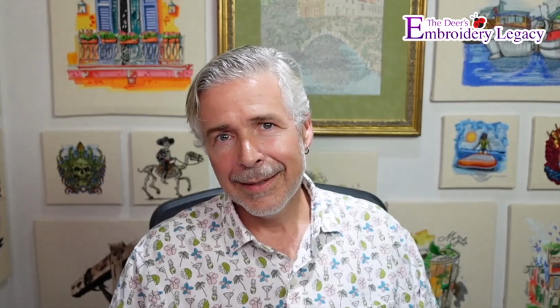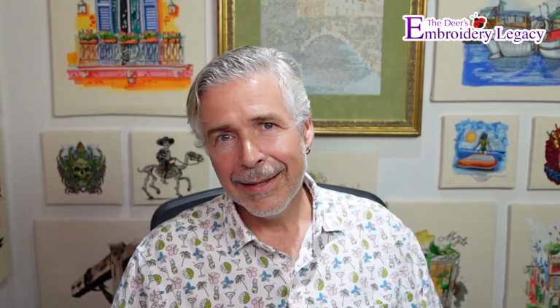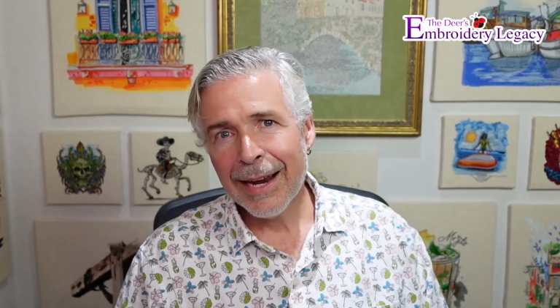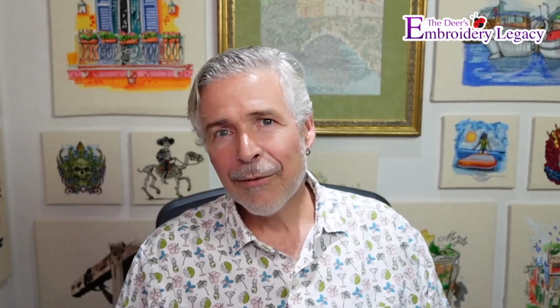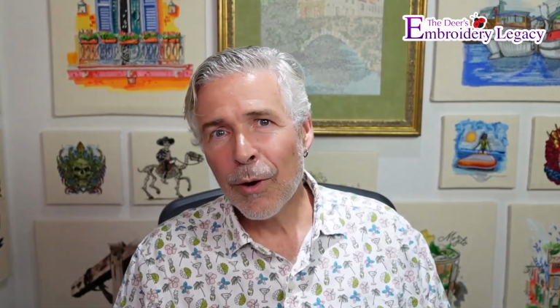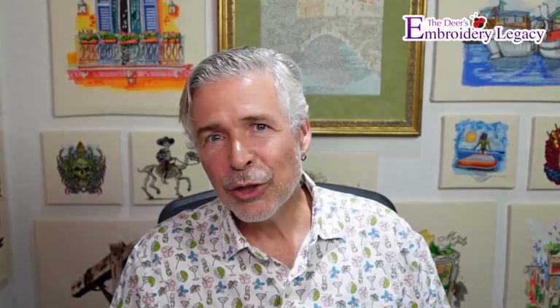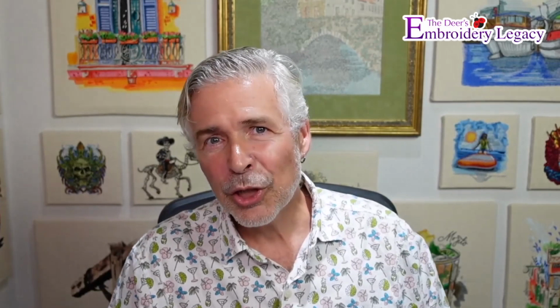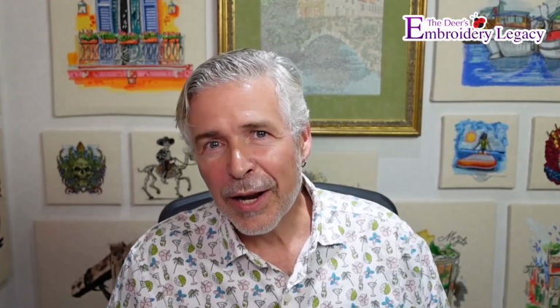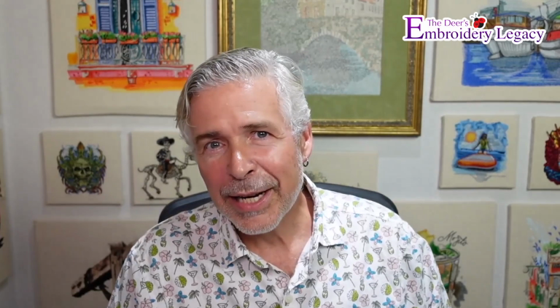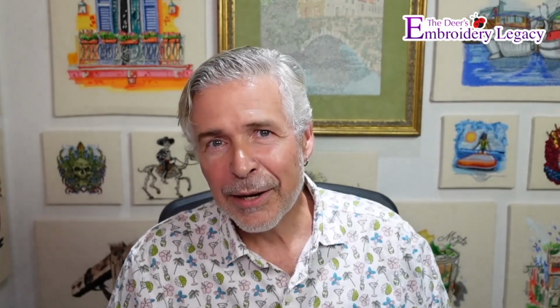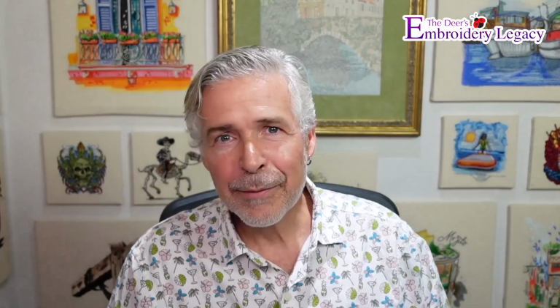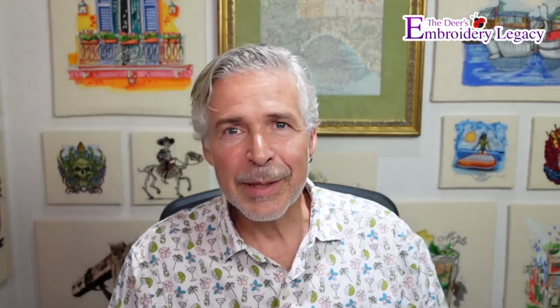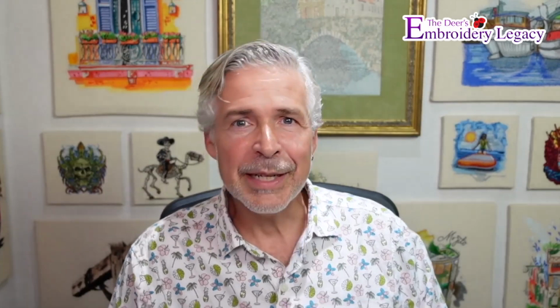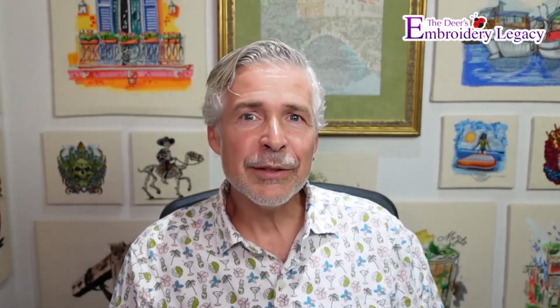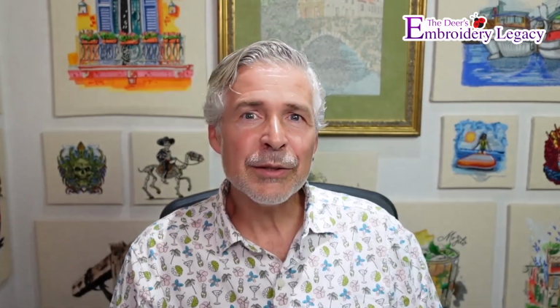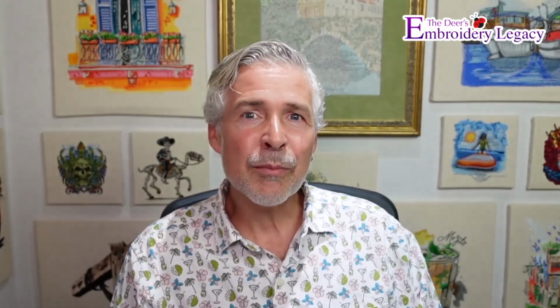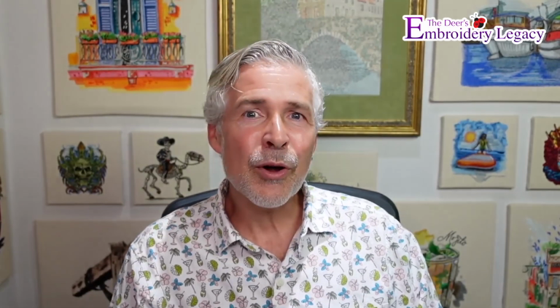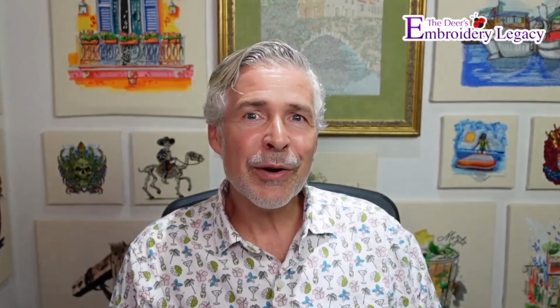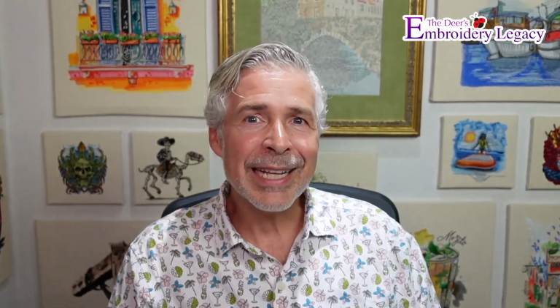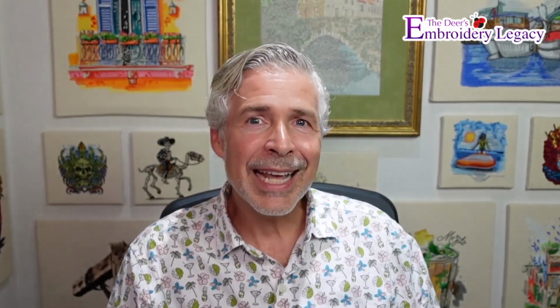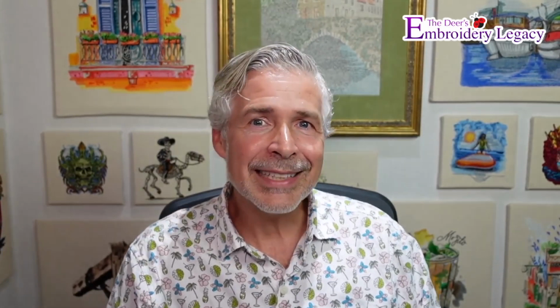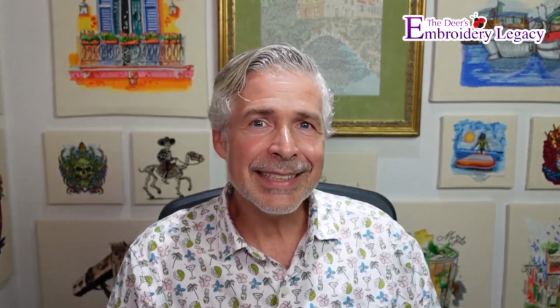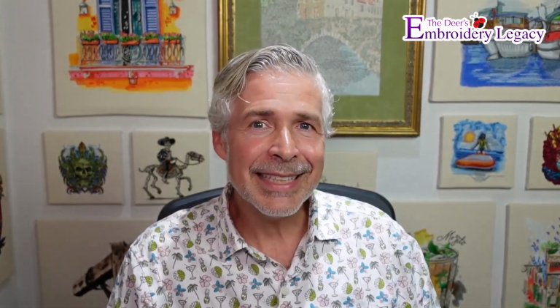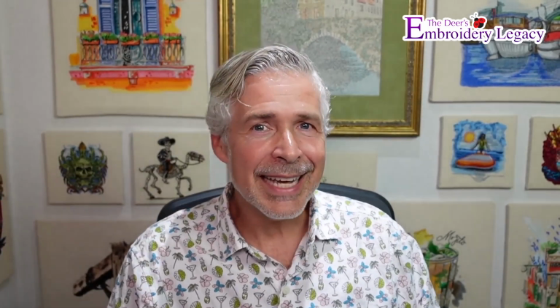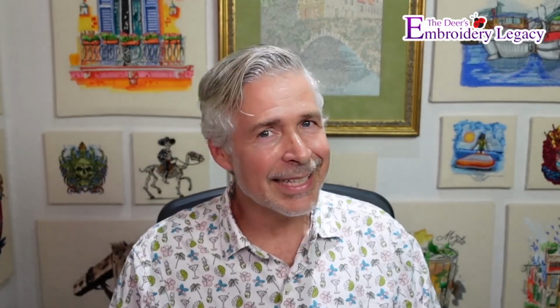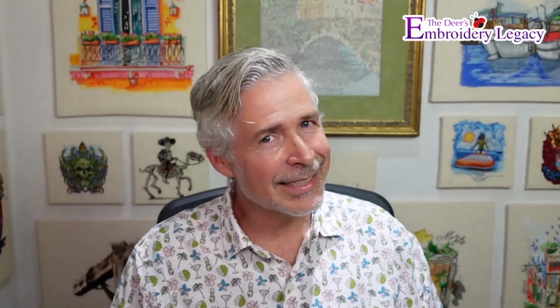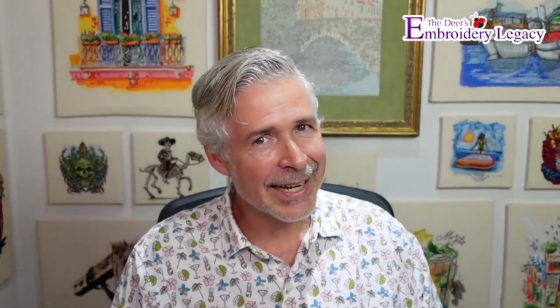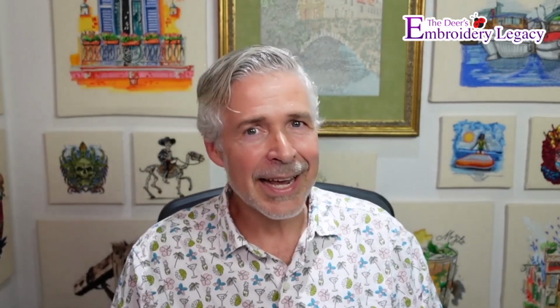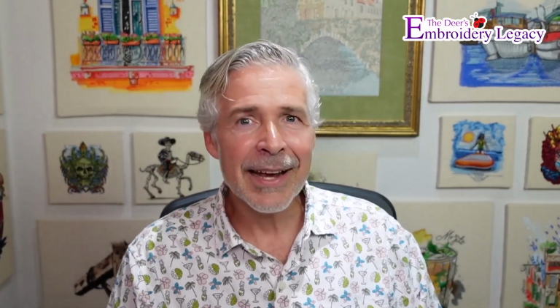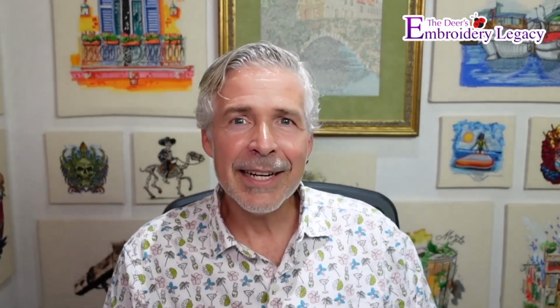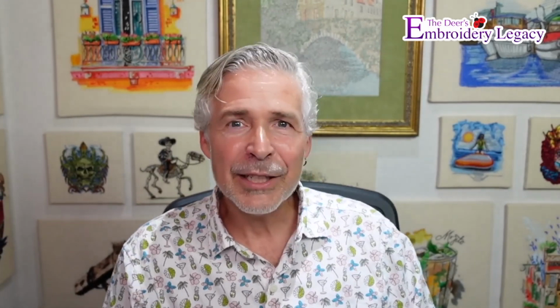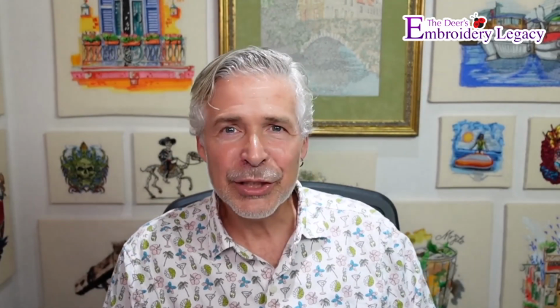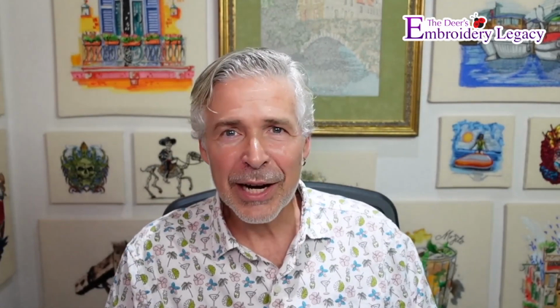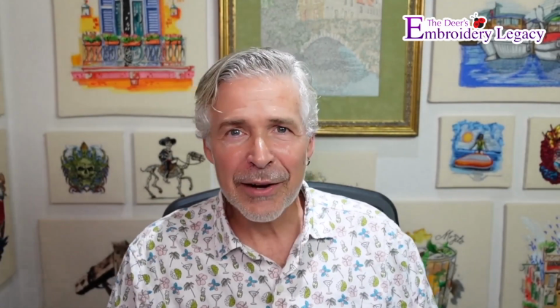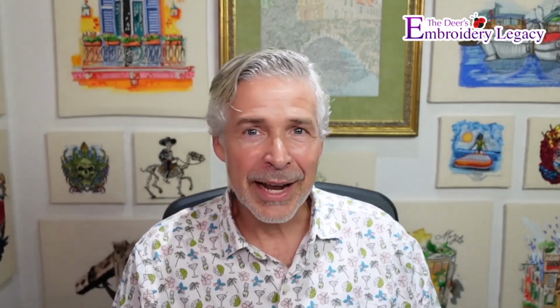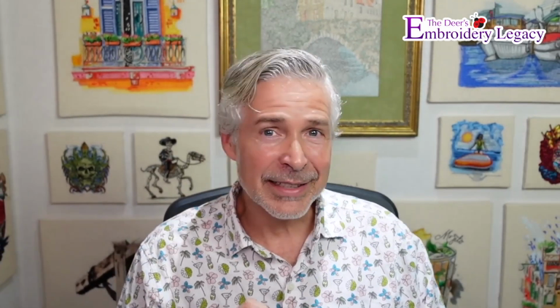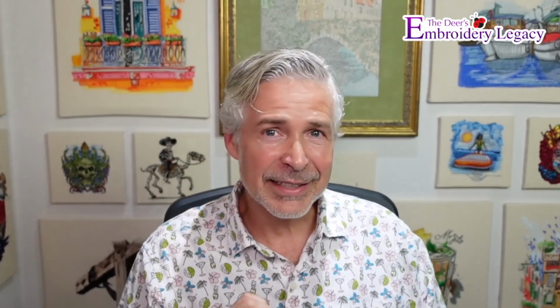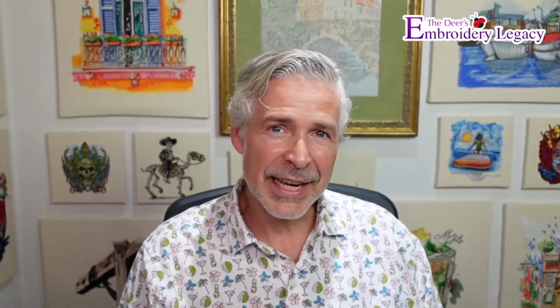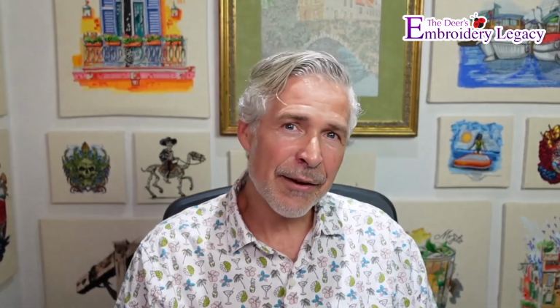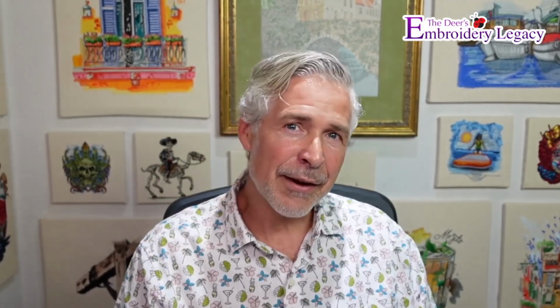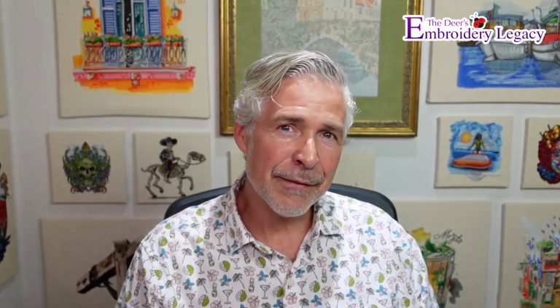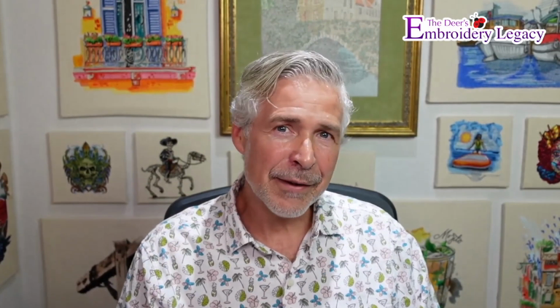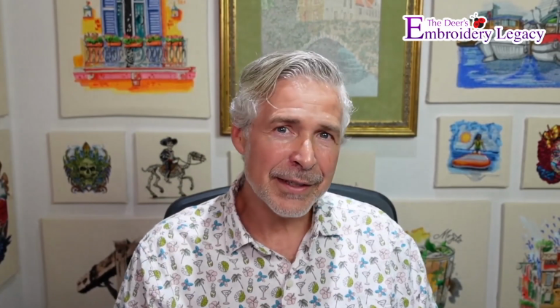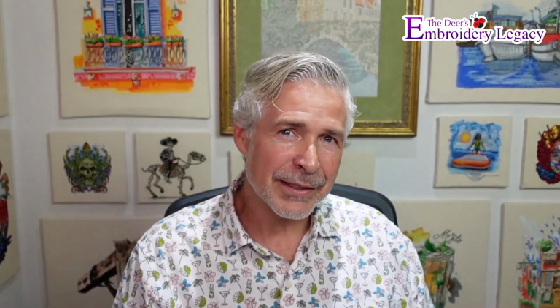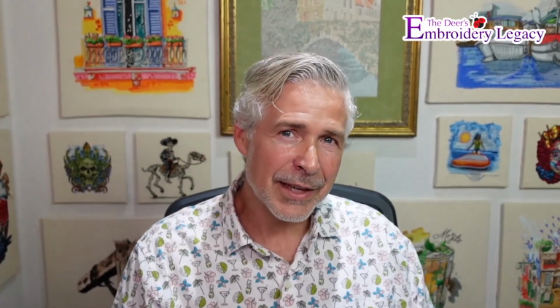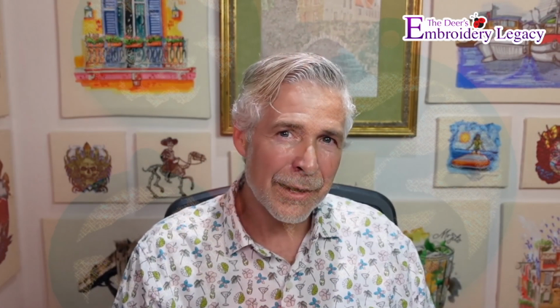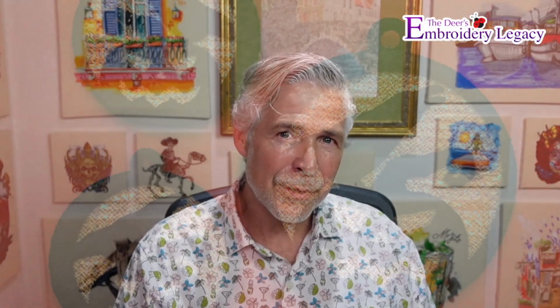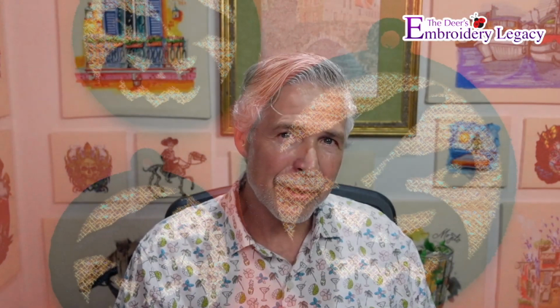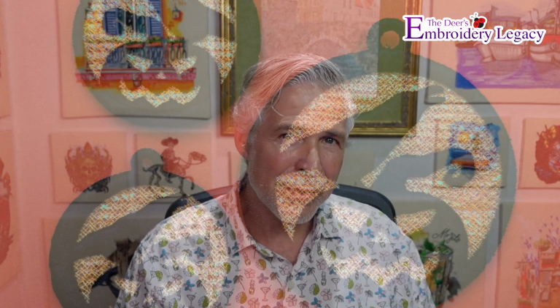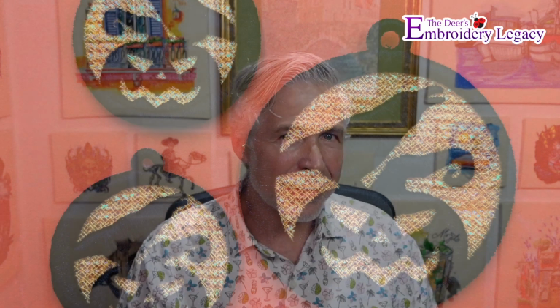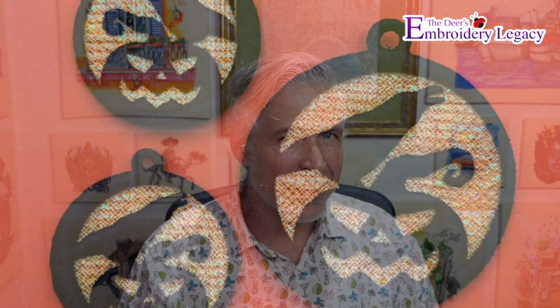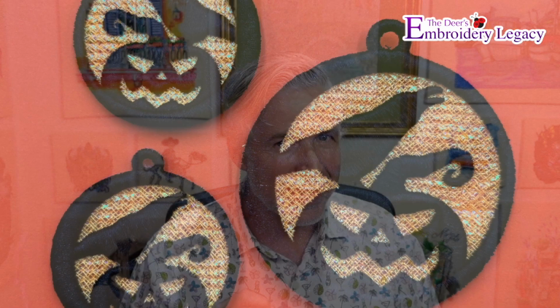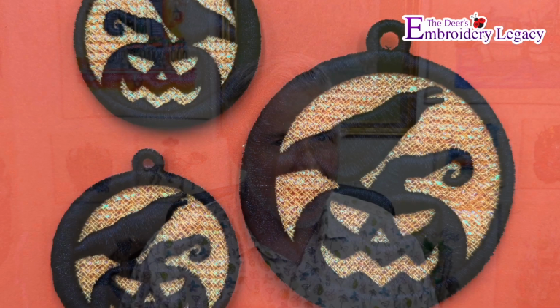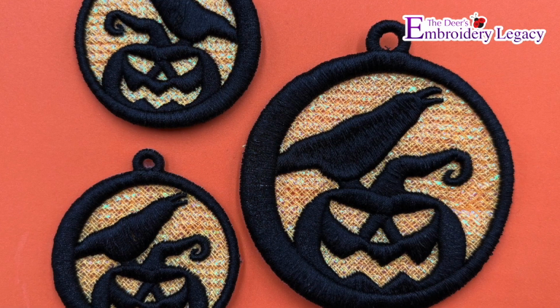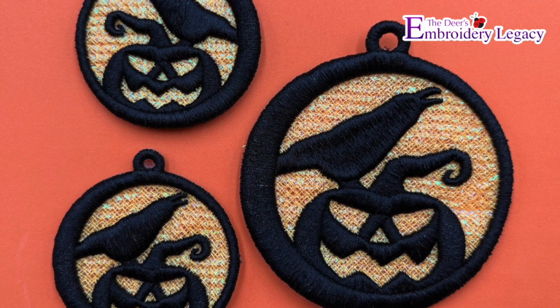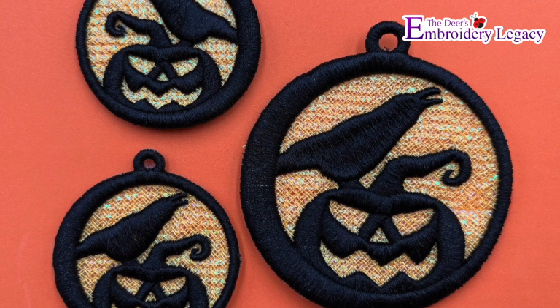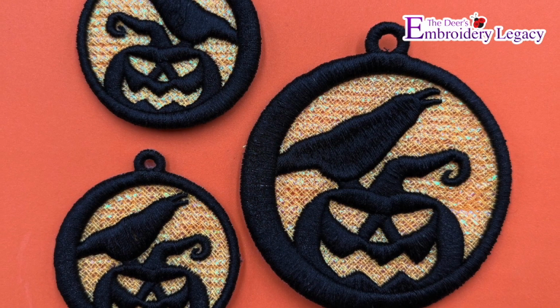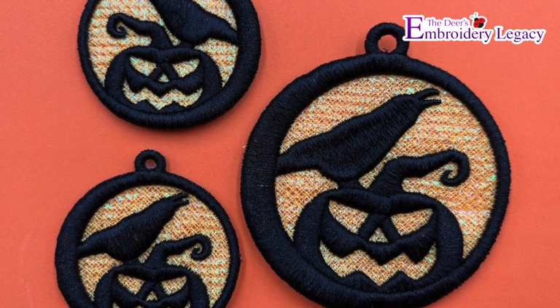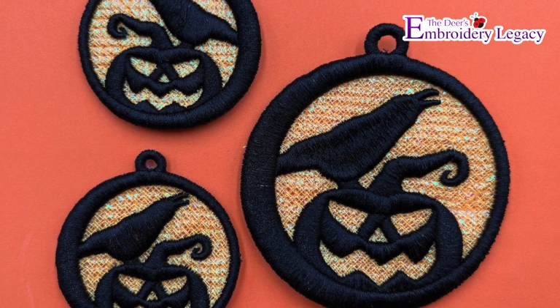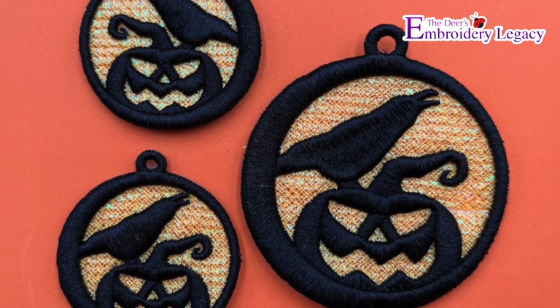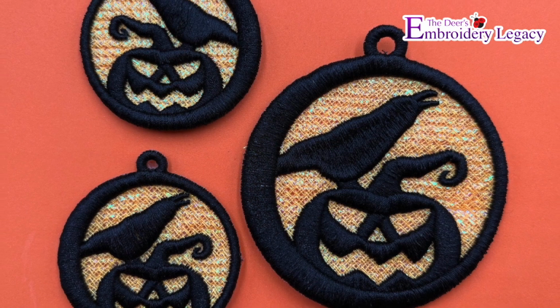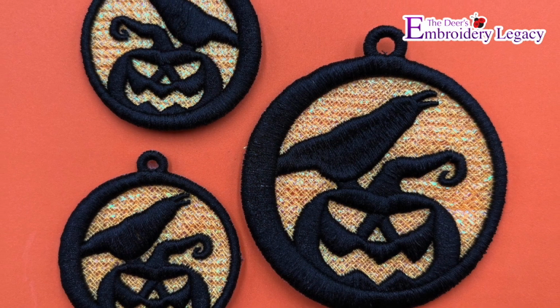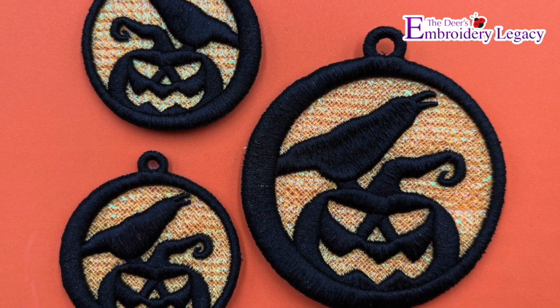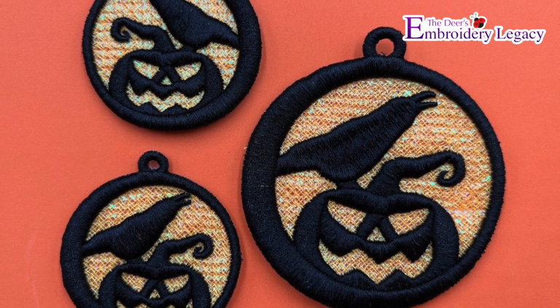Hey everyone, John here from the Deers Embroidery Legacy and today I'm going to share a scary fun design with you that I came up with just for Halloween.